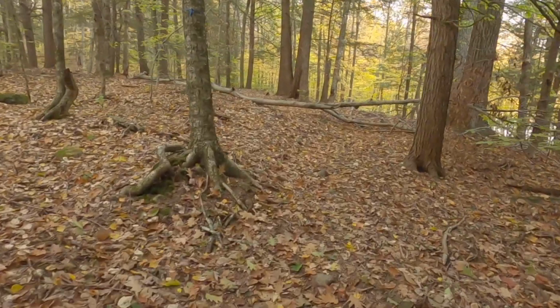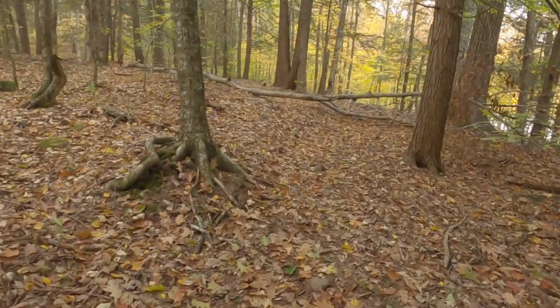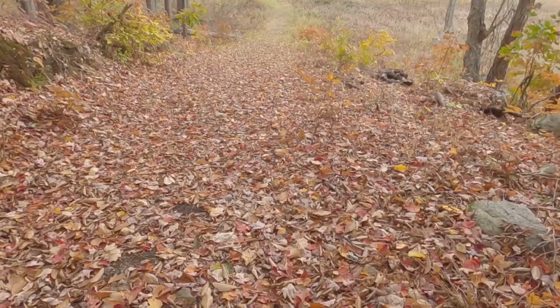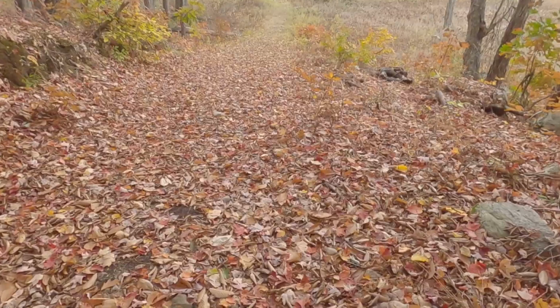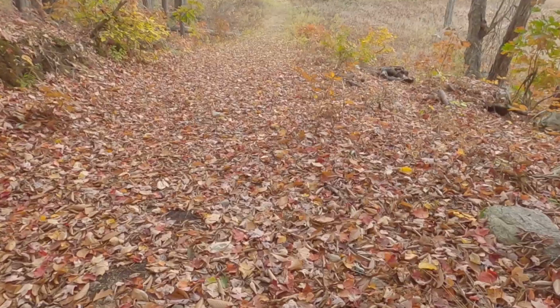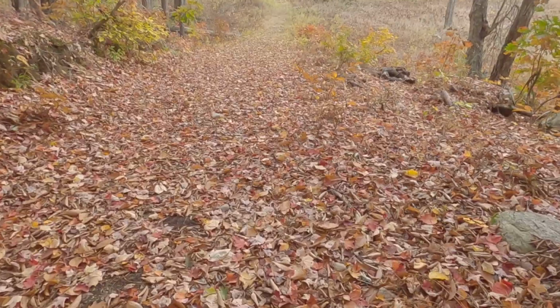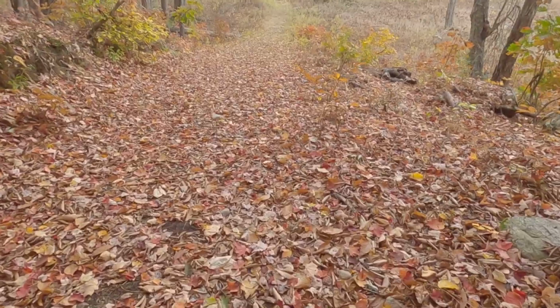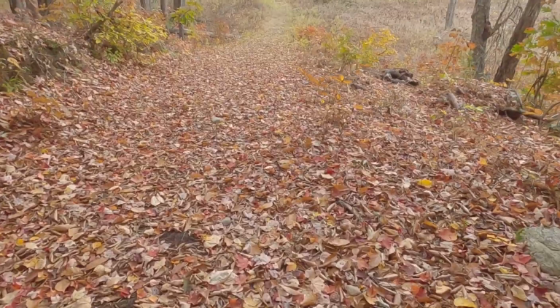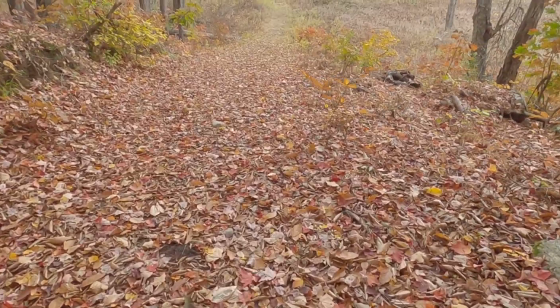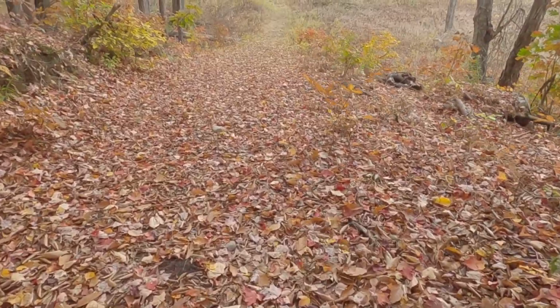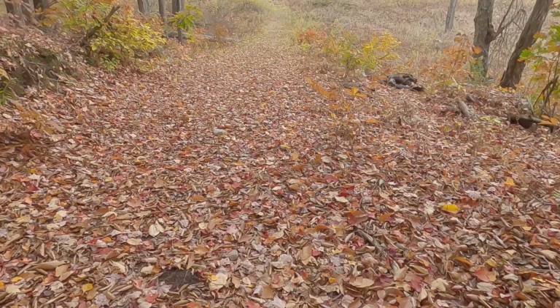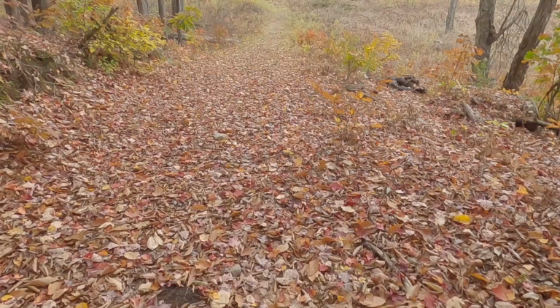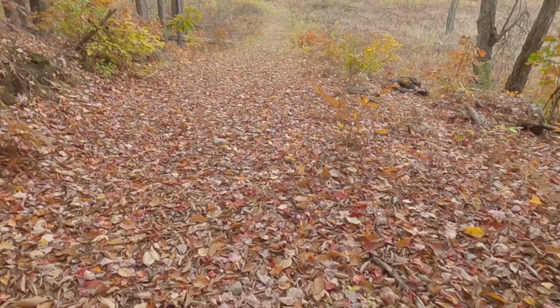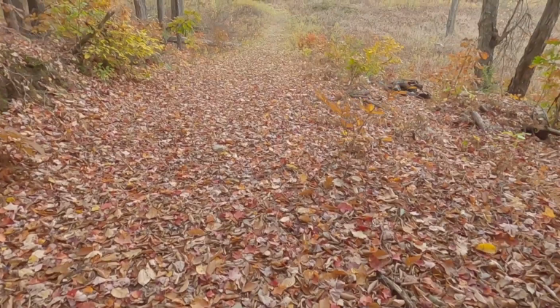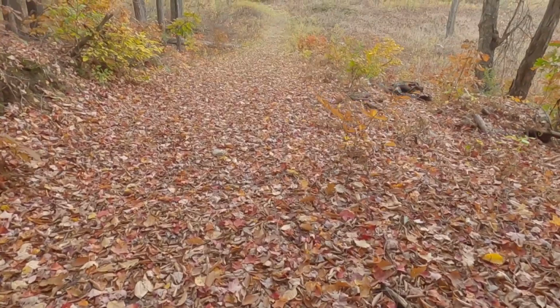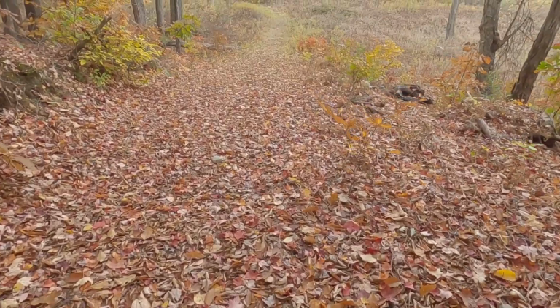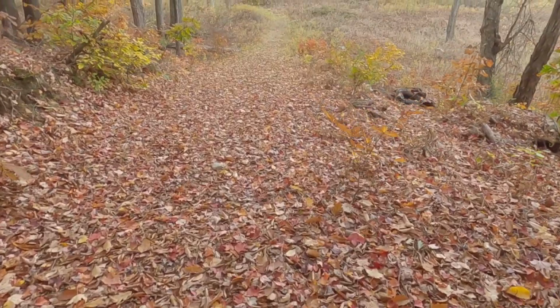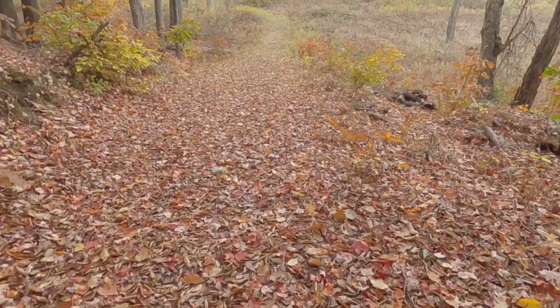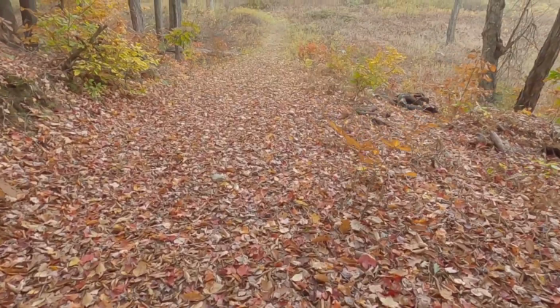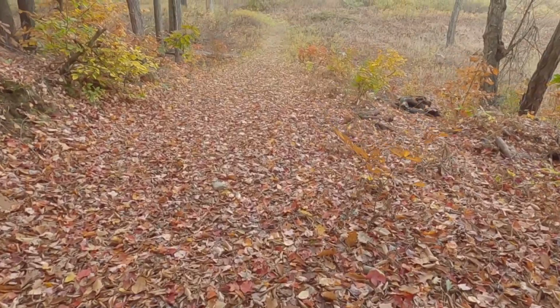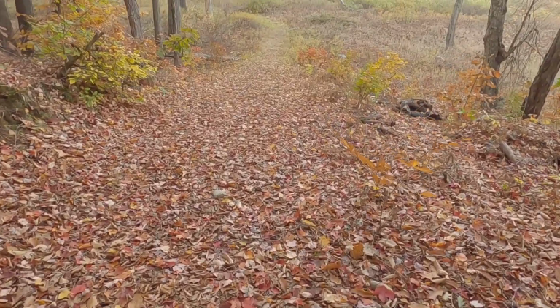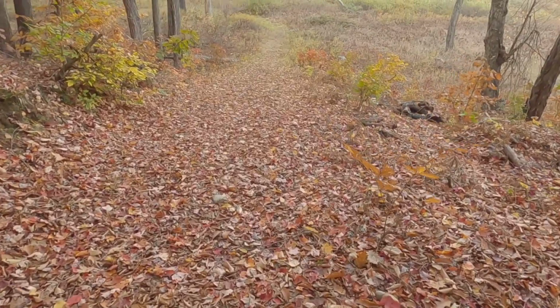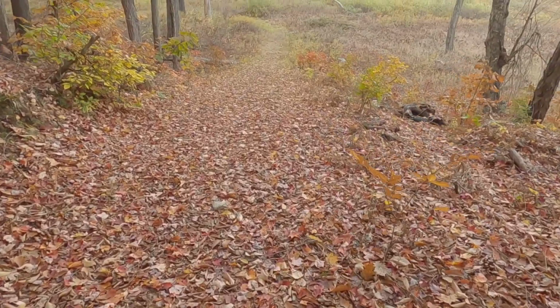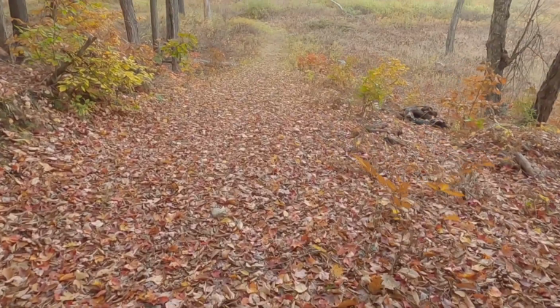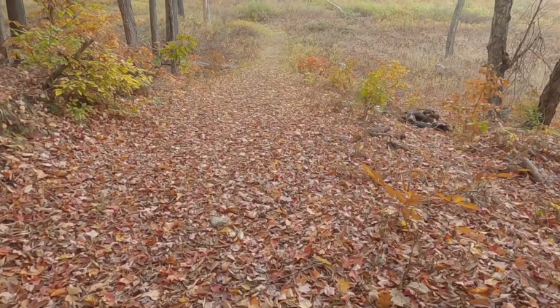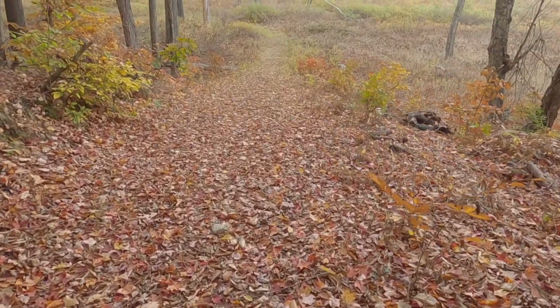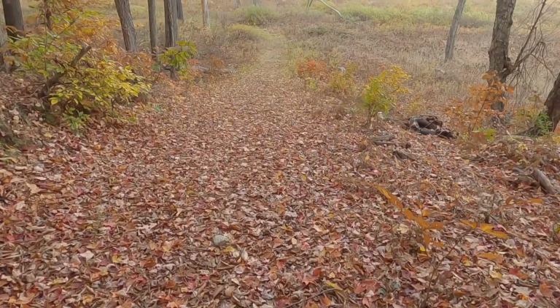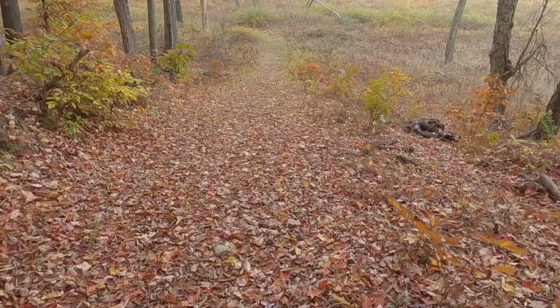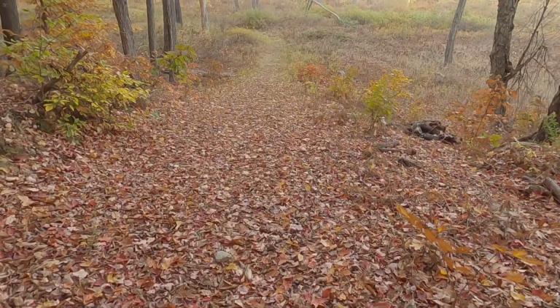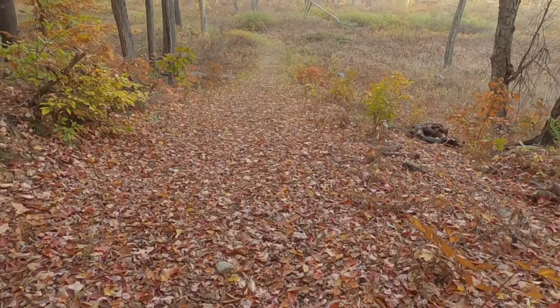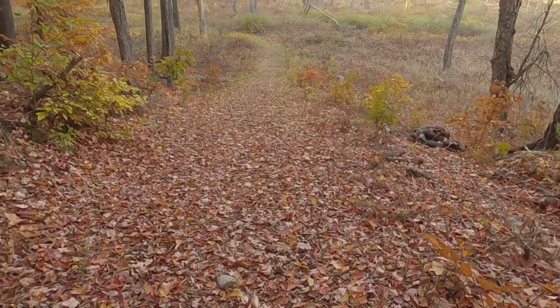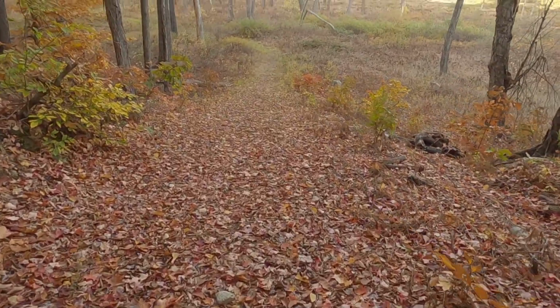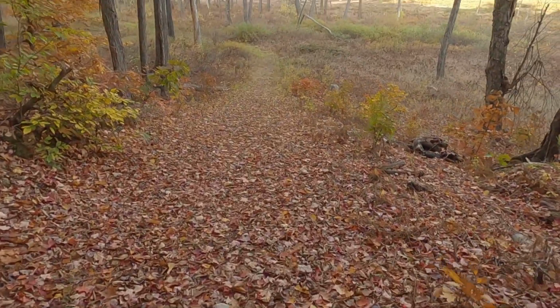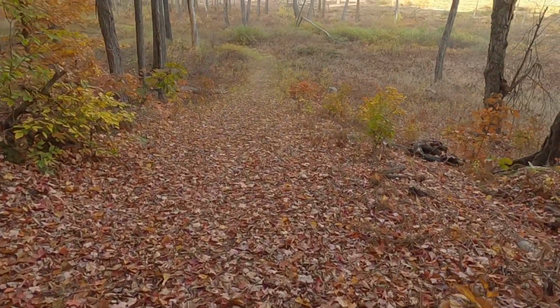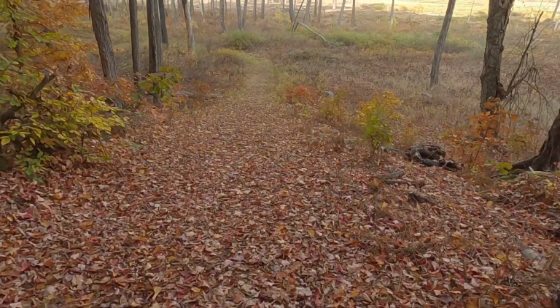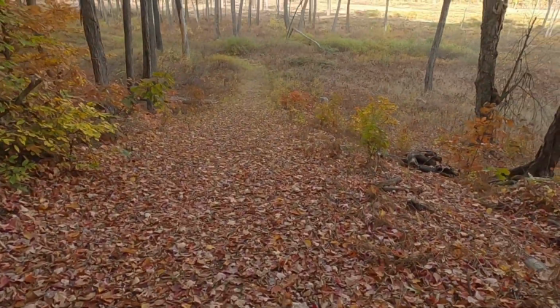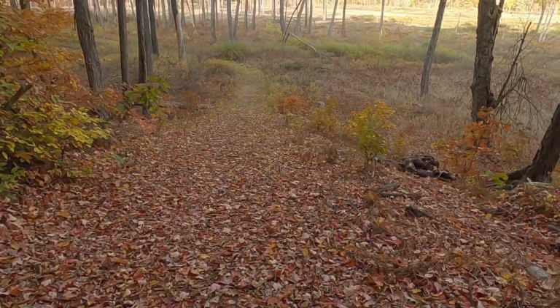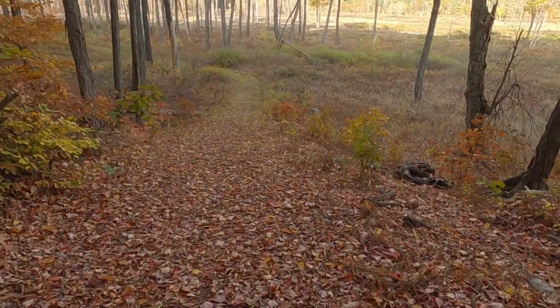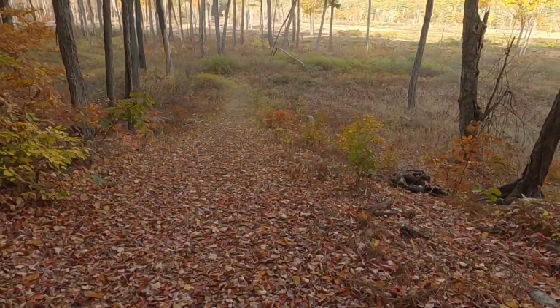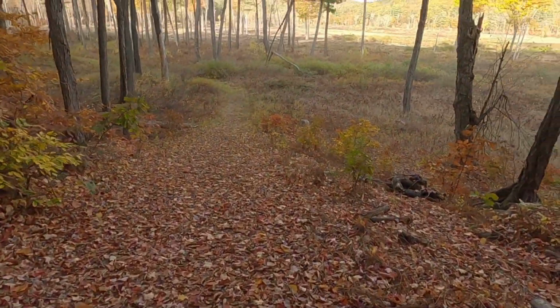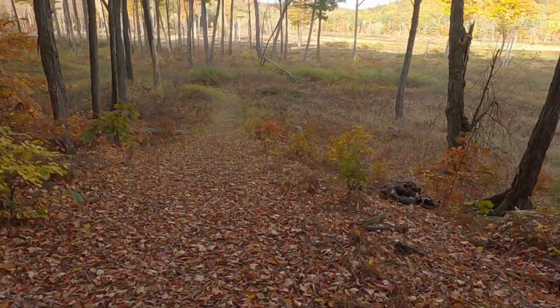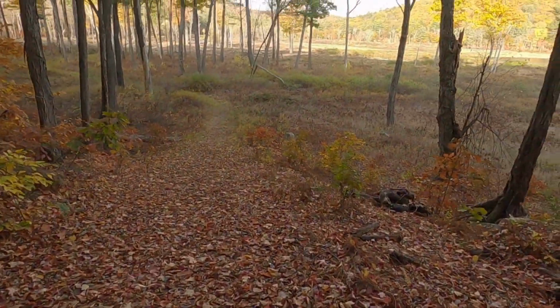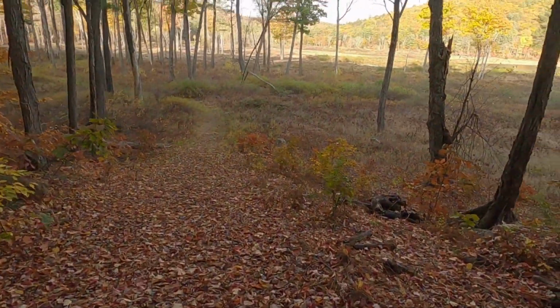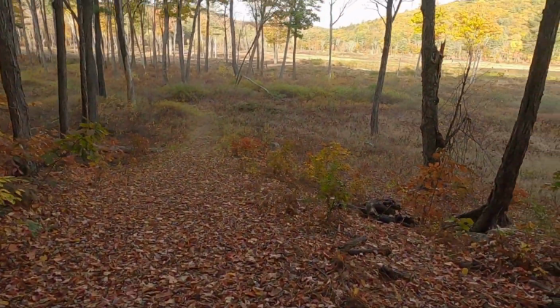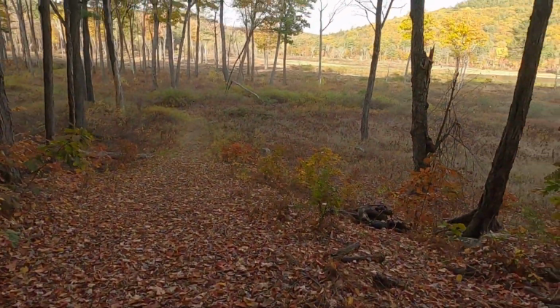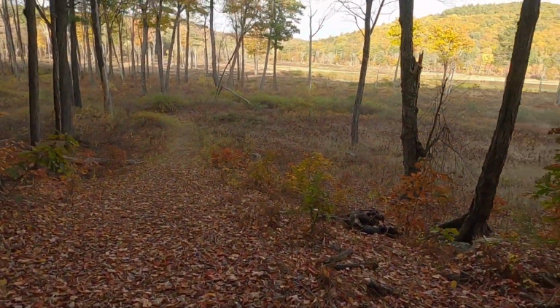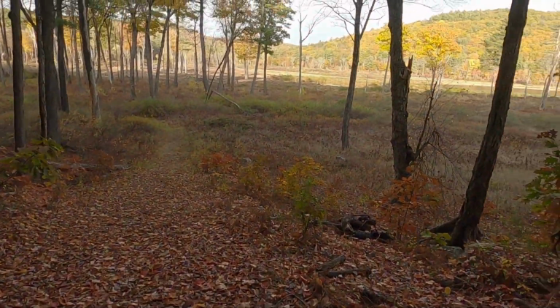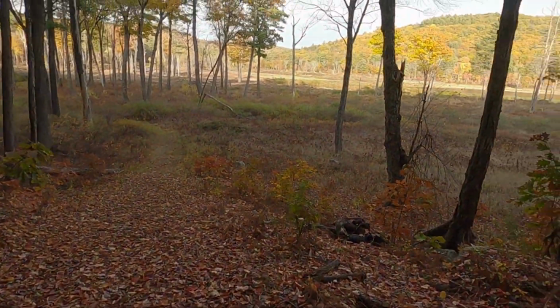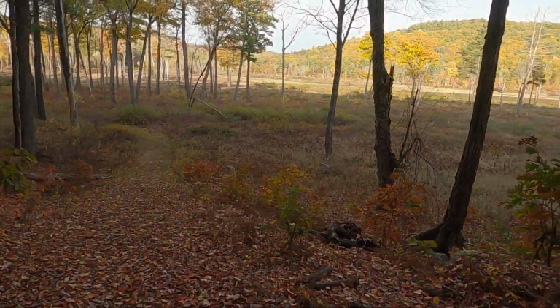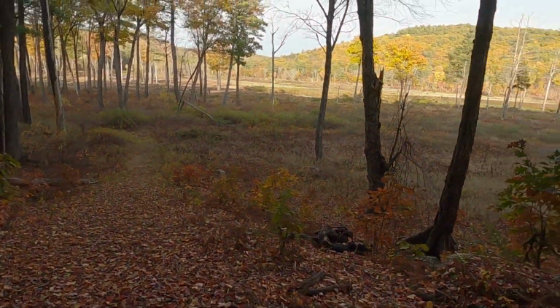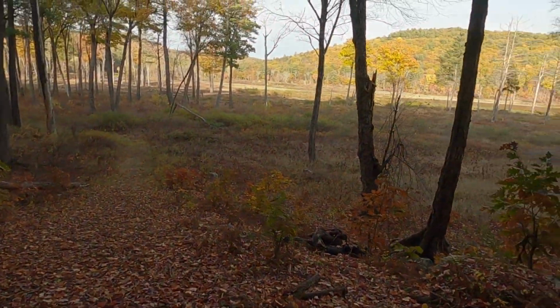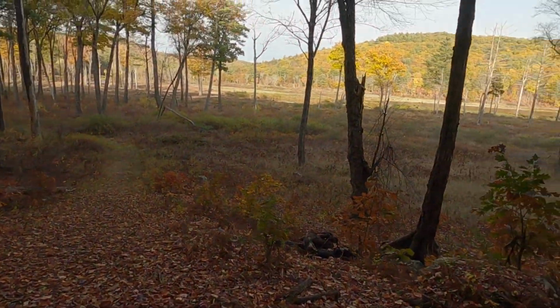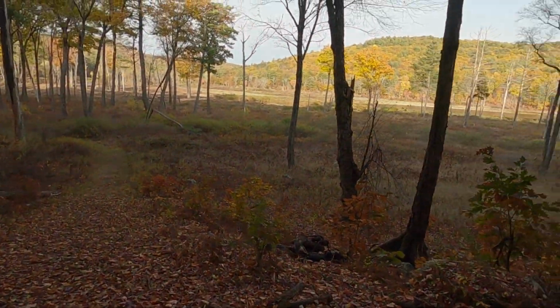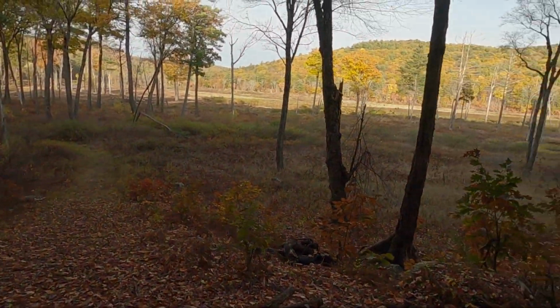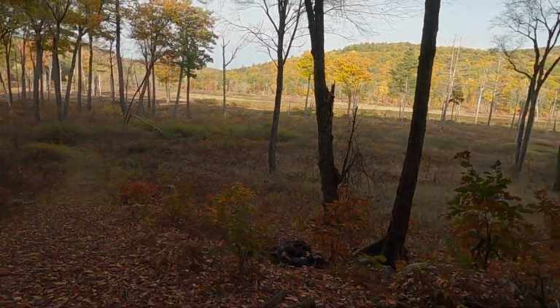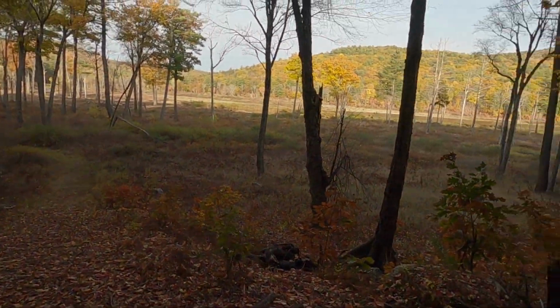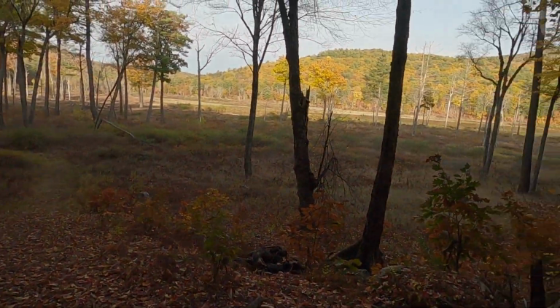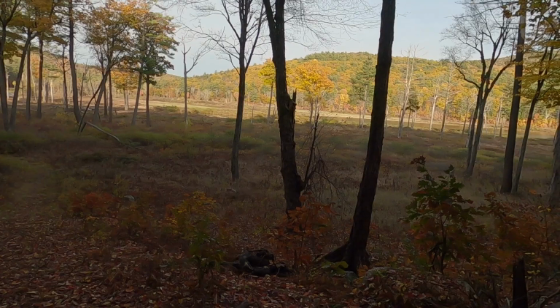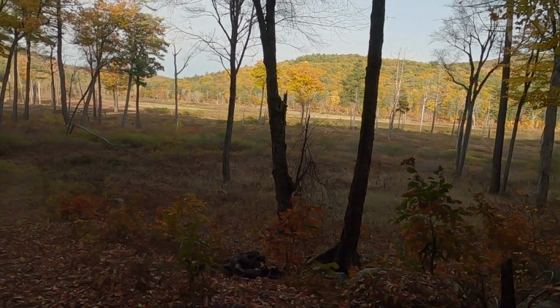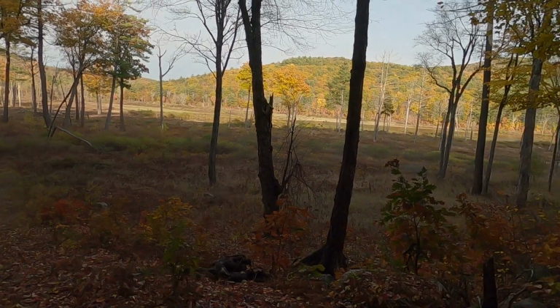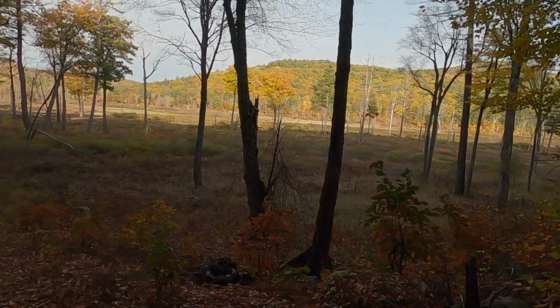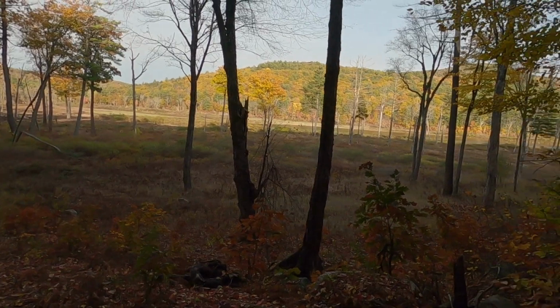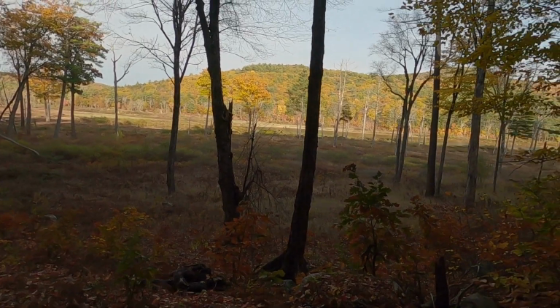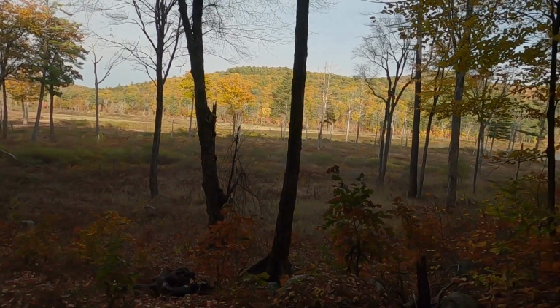Look at that jungle. It looks like a savanna almost.